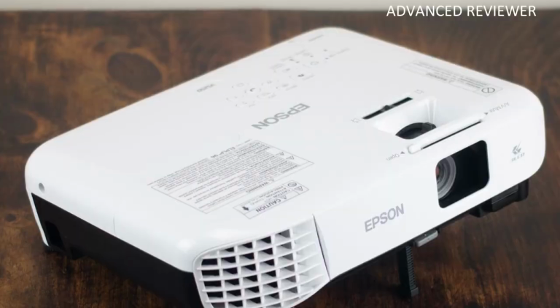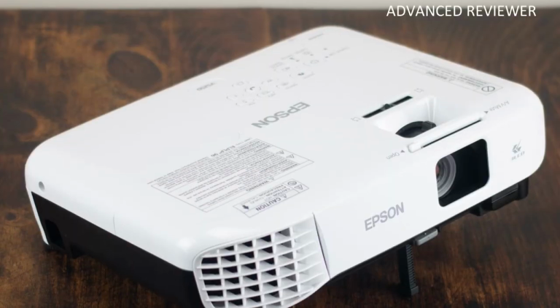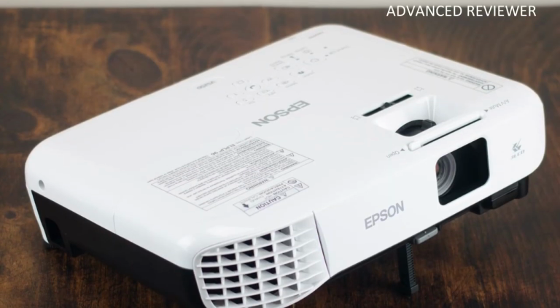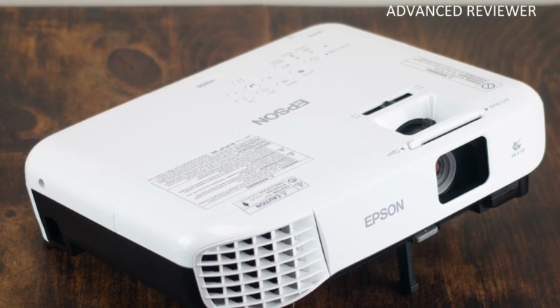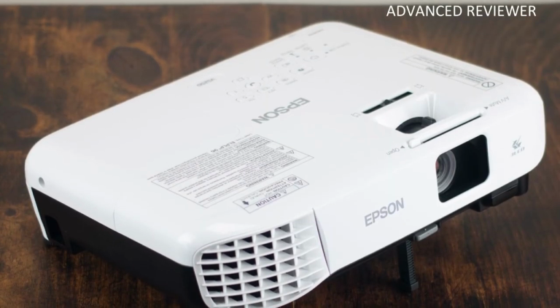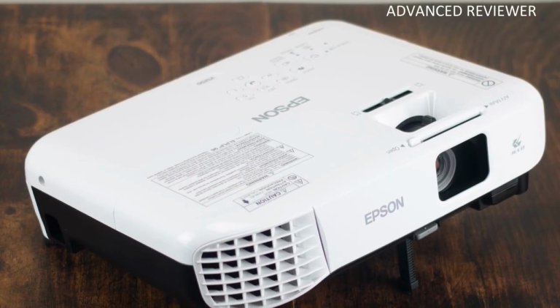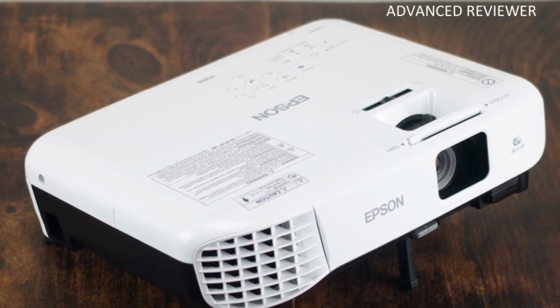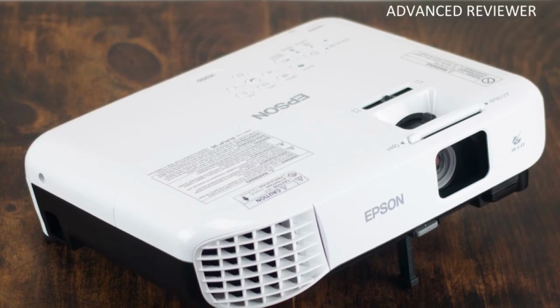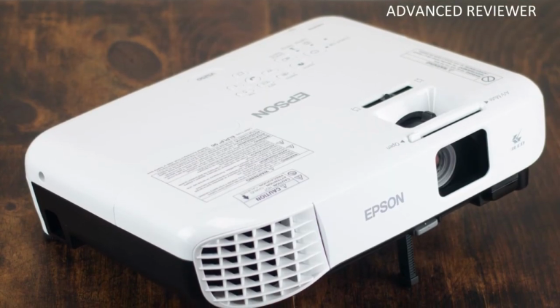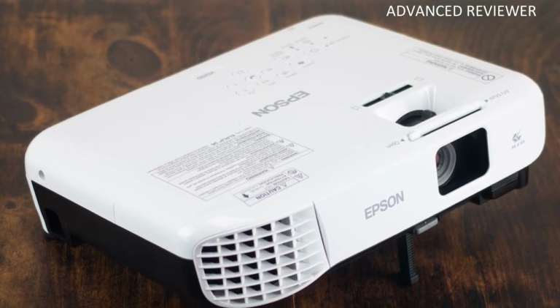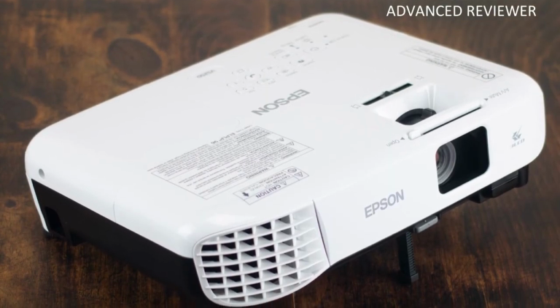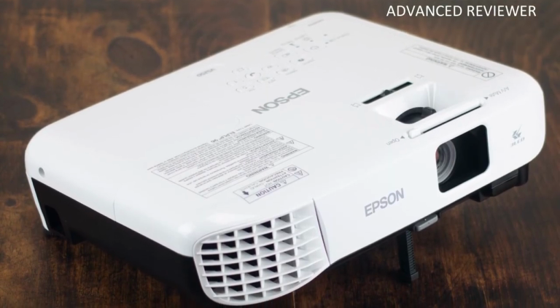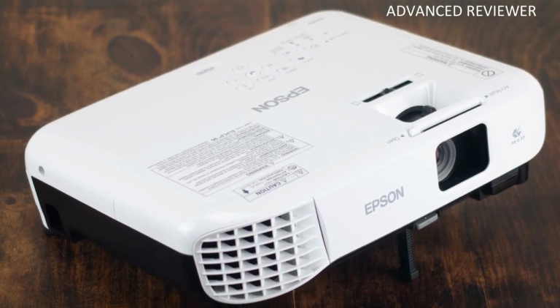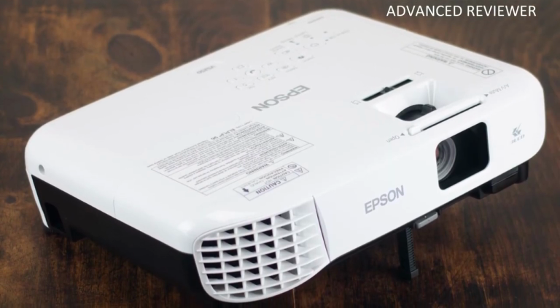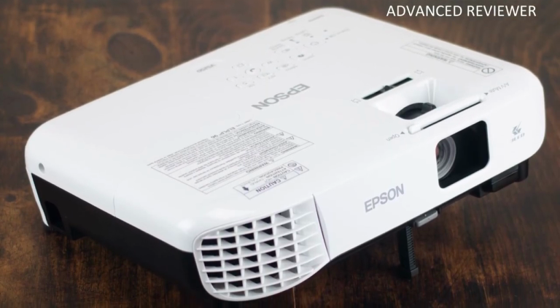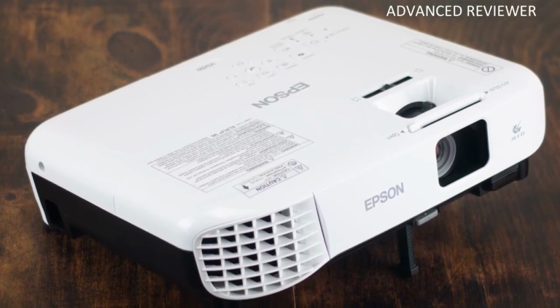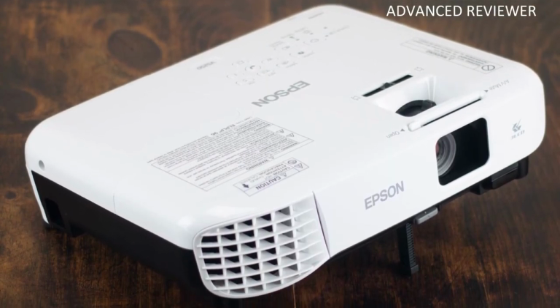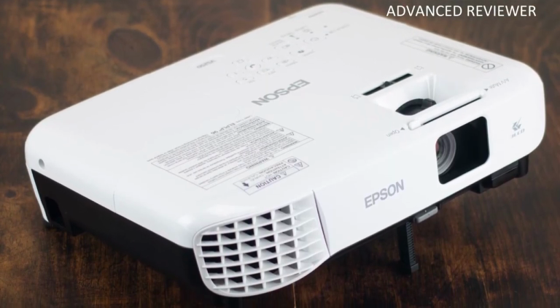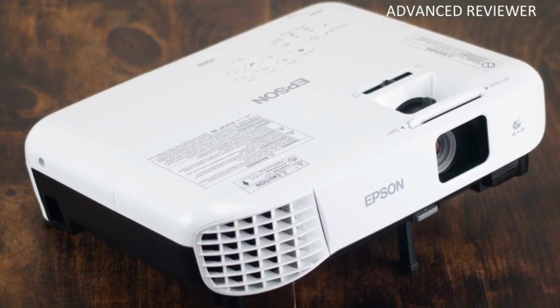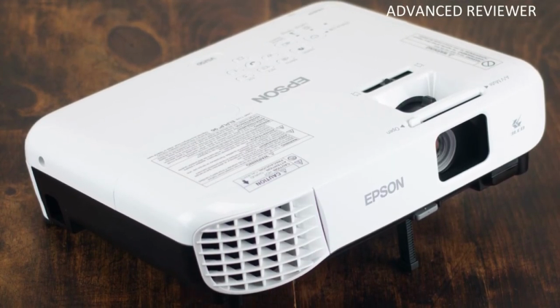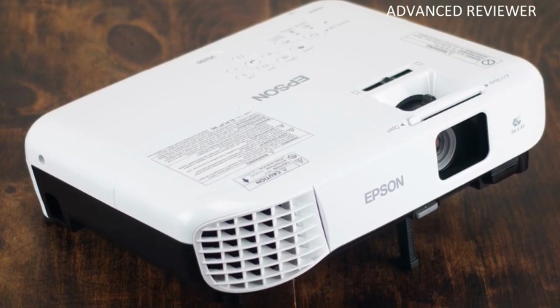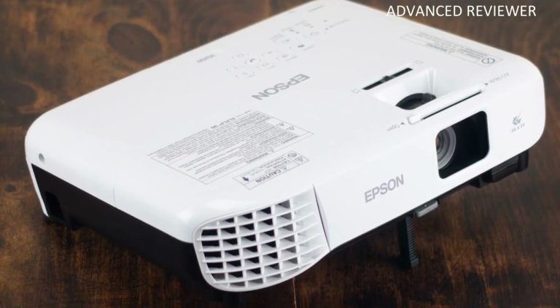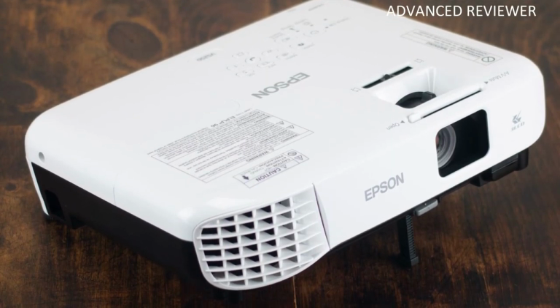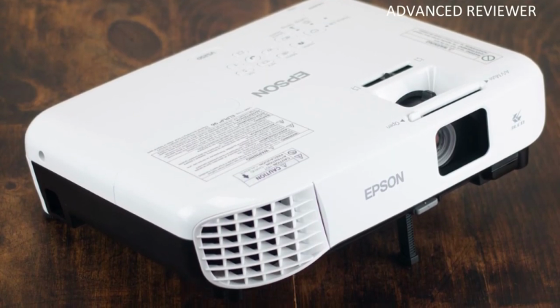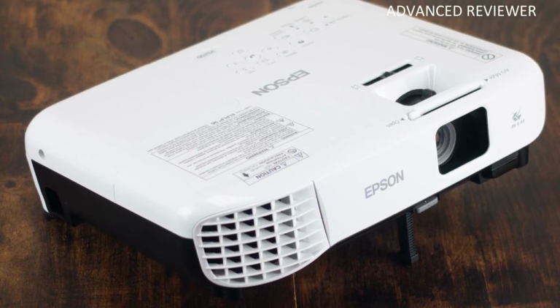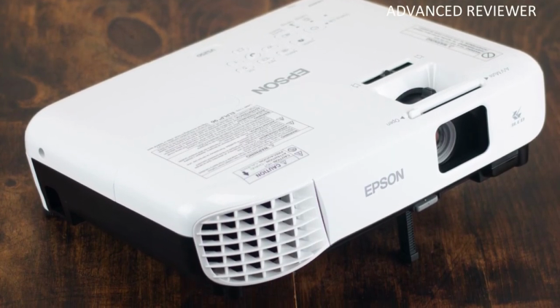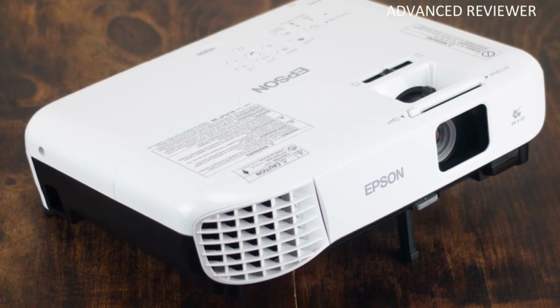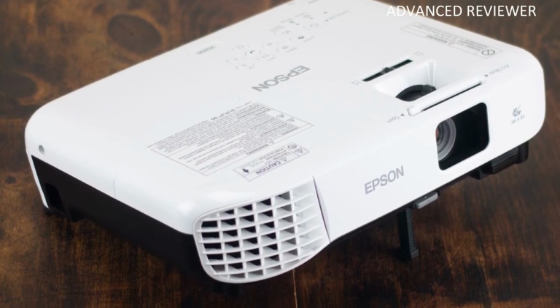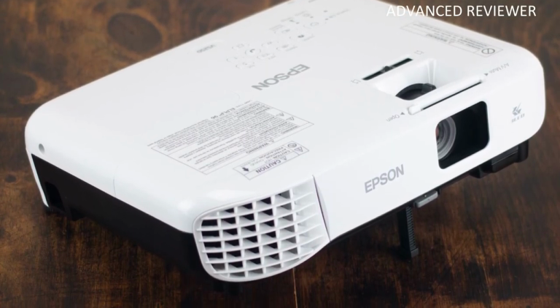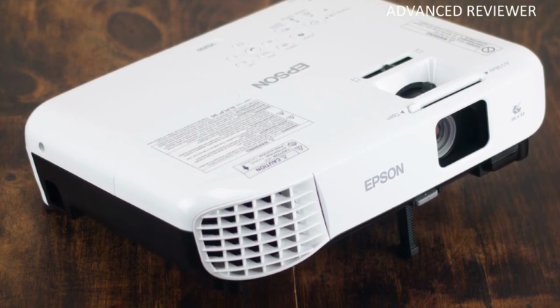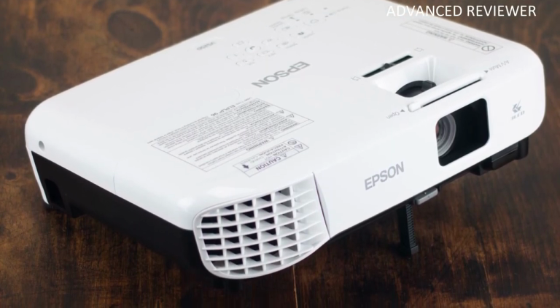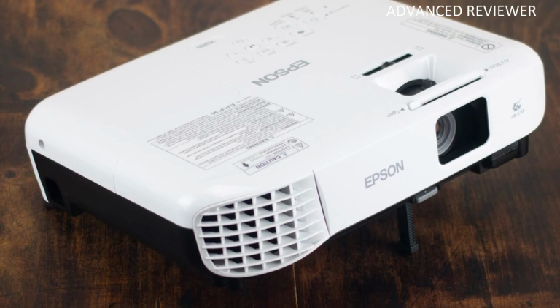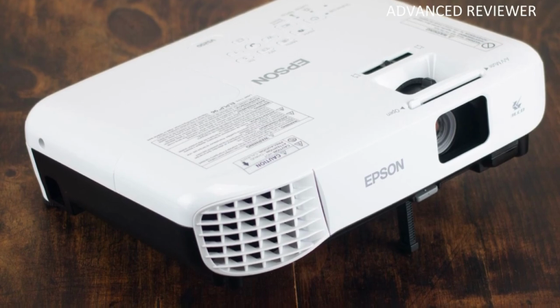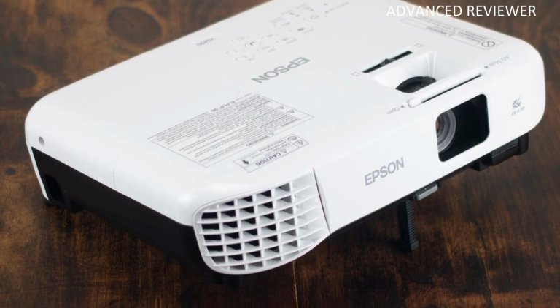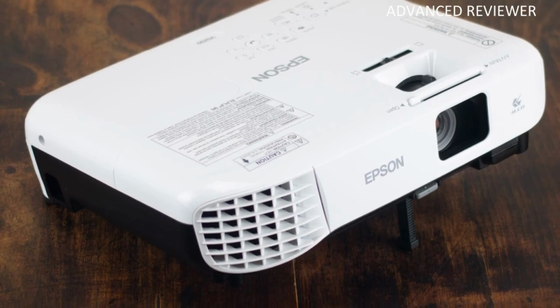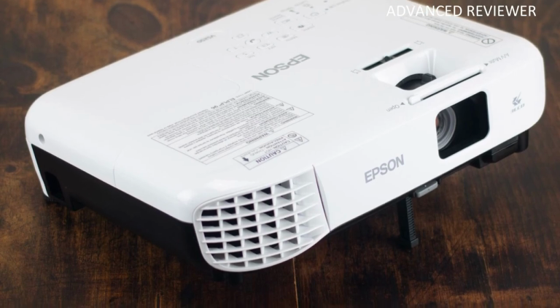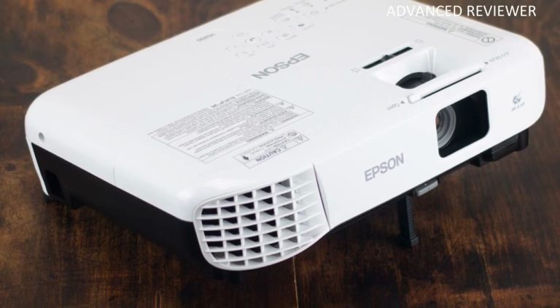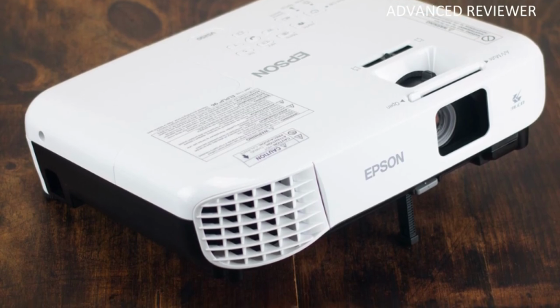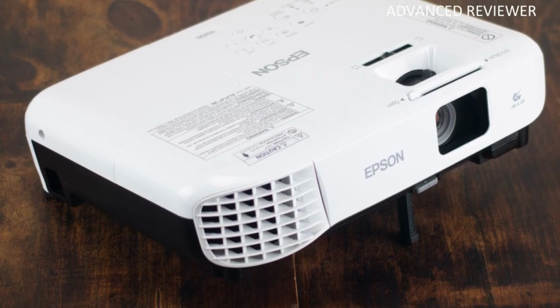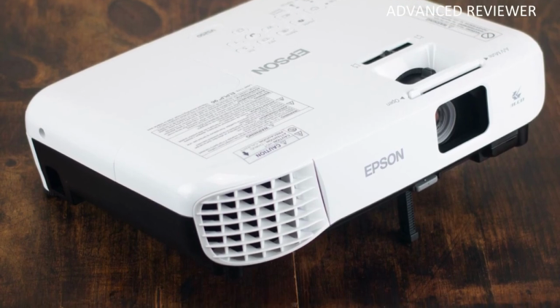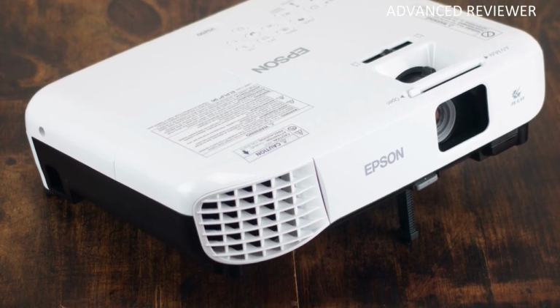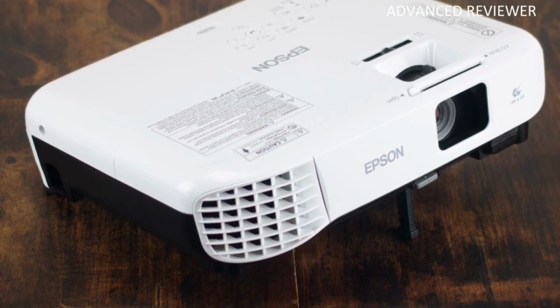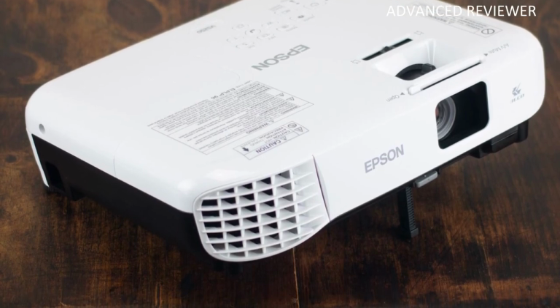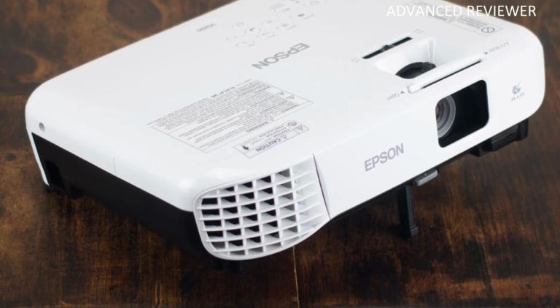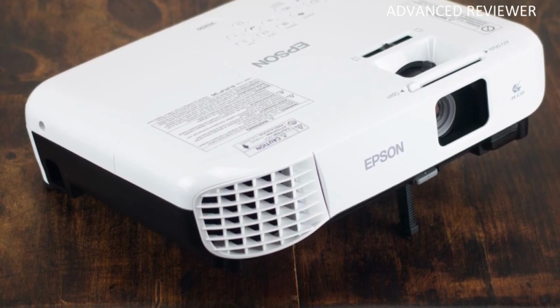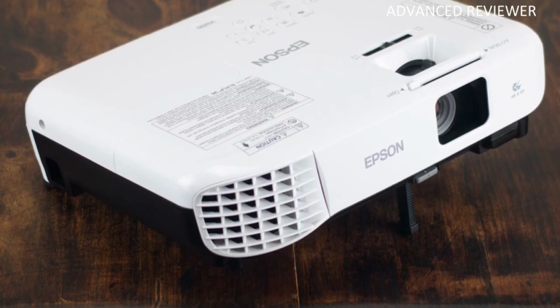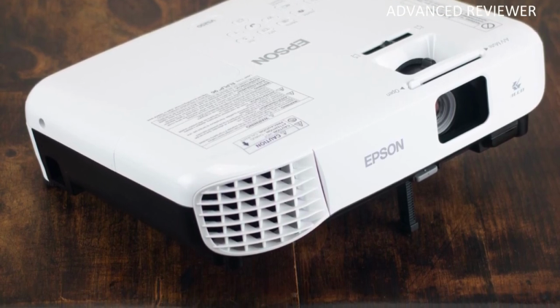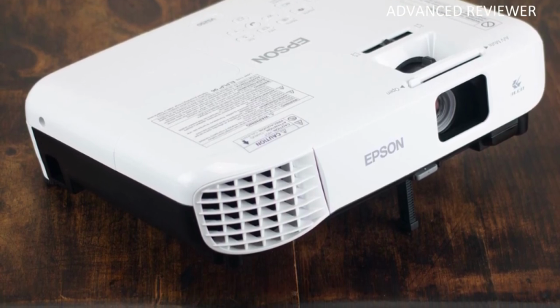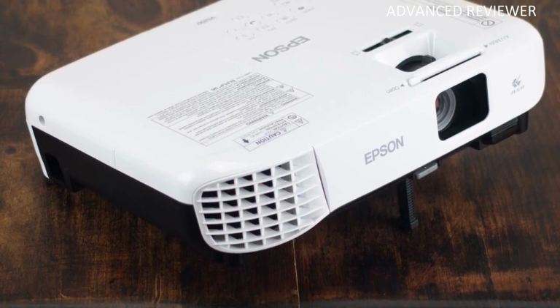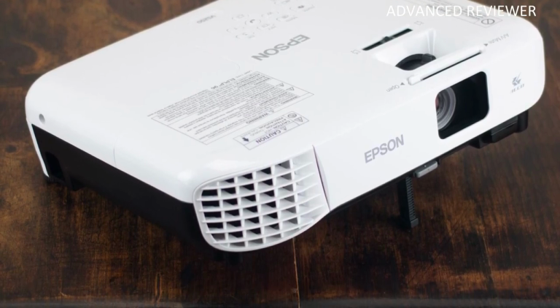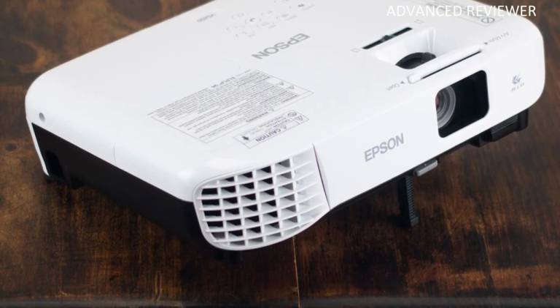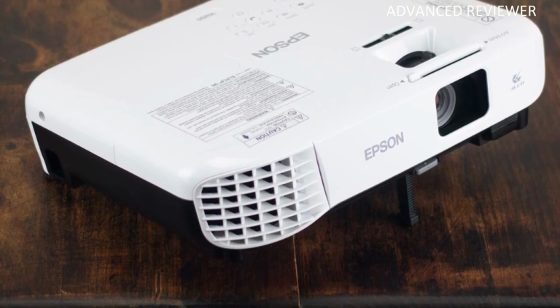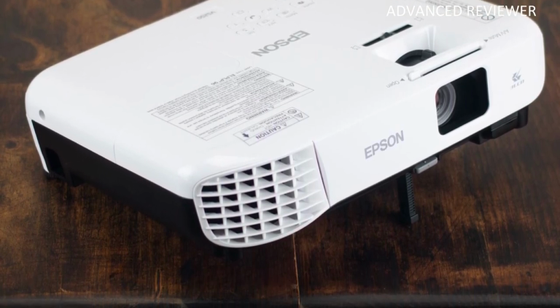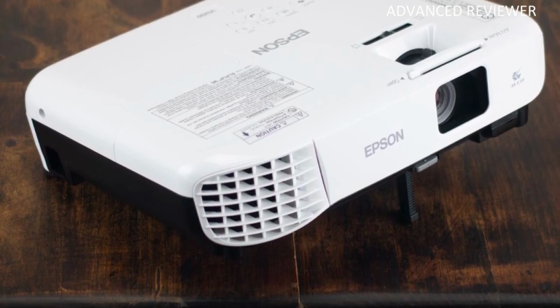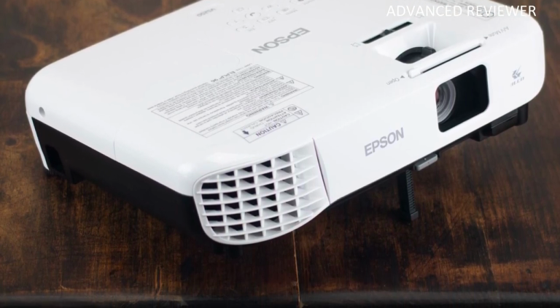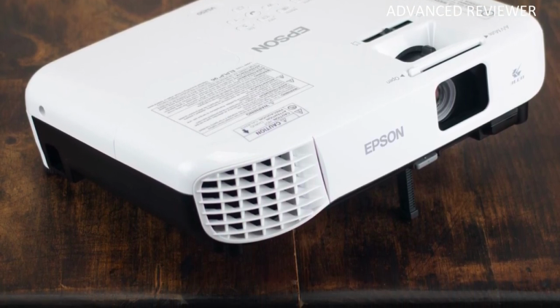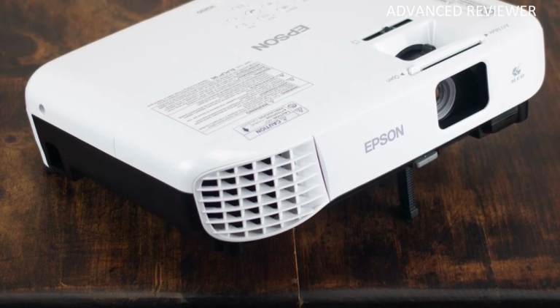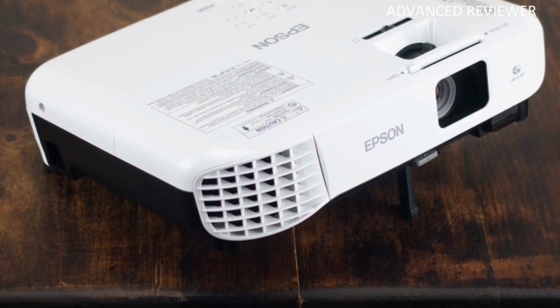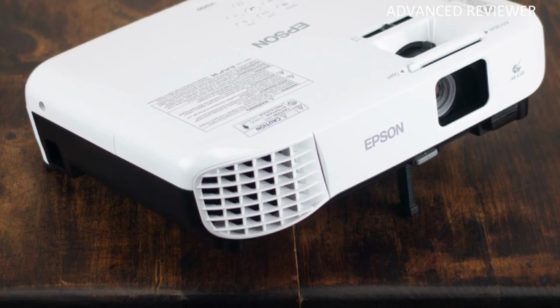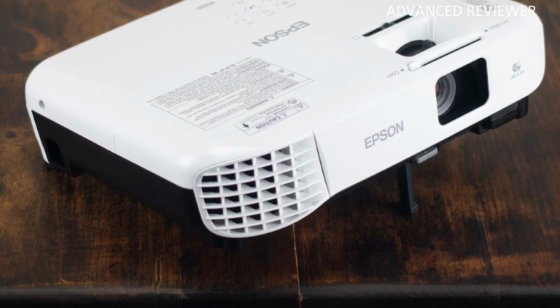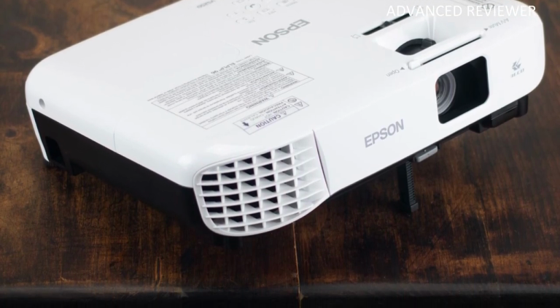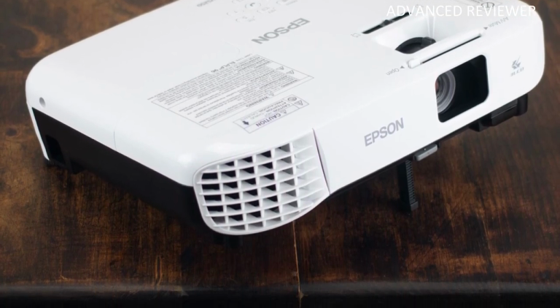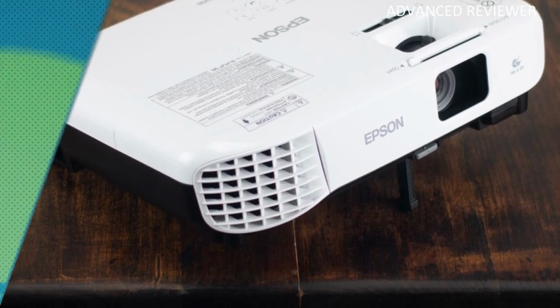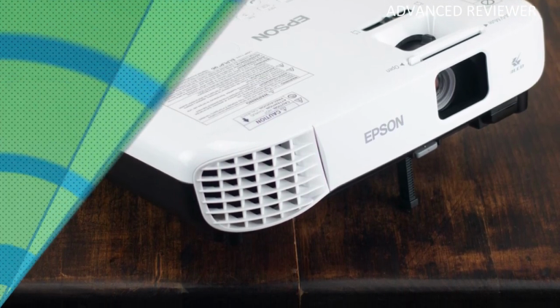This projector is a good one to use anywhere you need one. Its throw distance makes it perfect for large or small spaces, or anything in between.